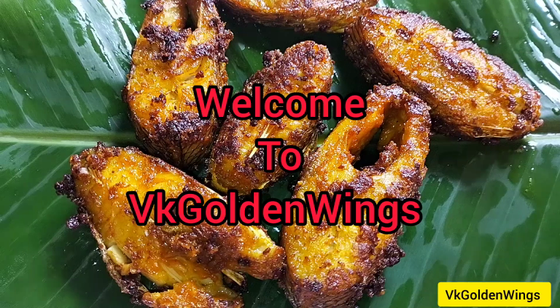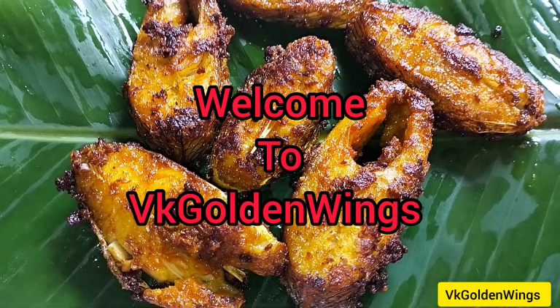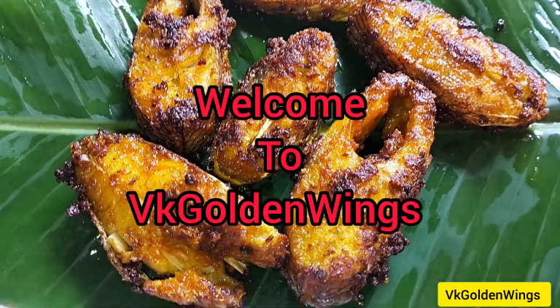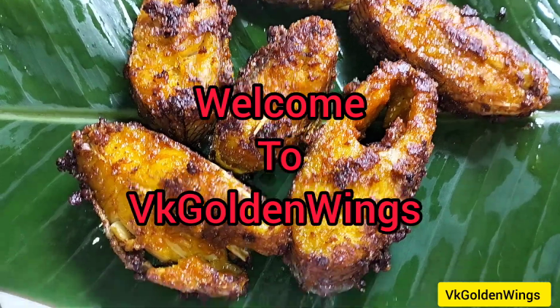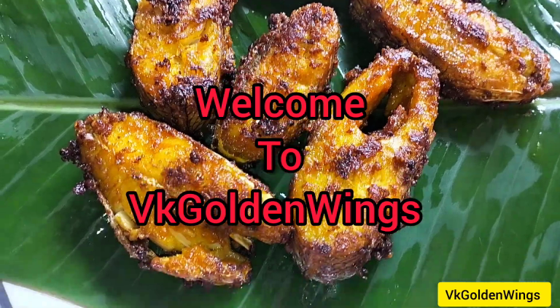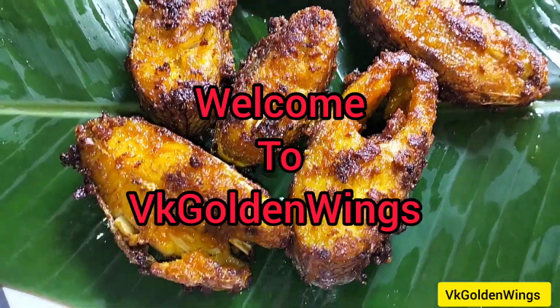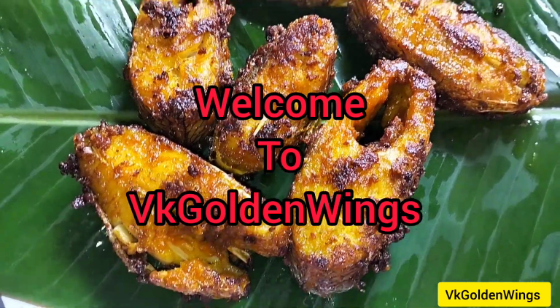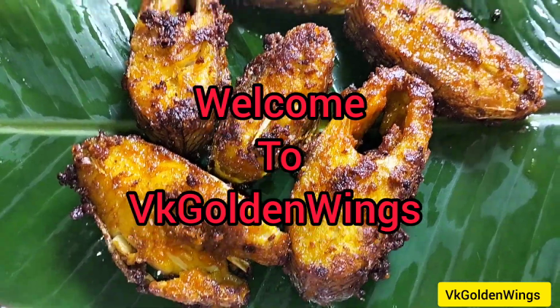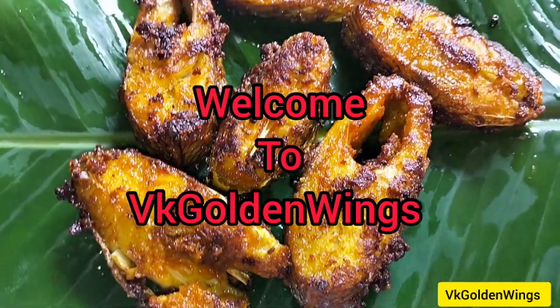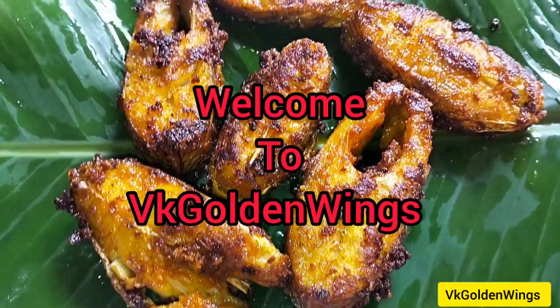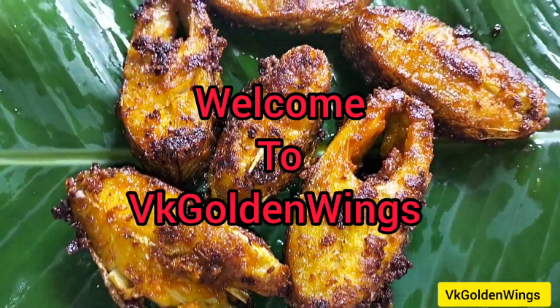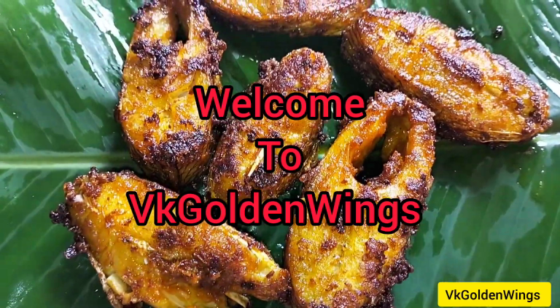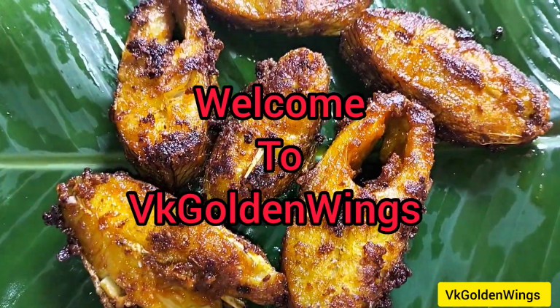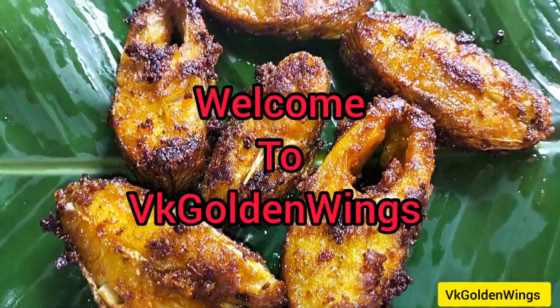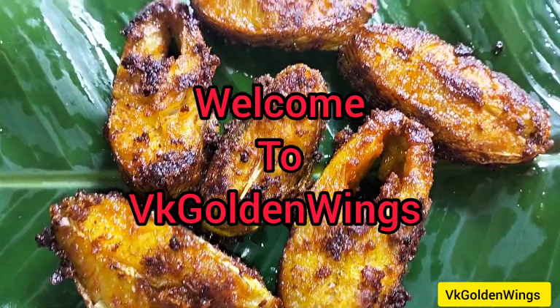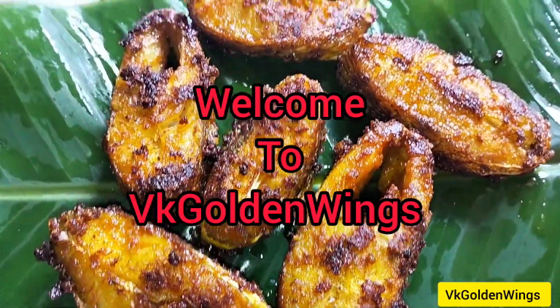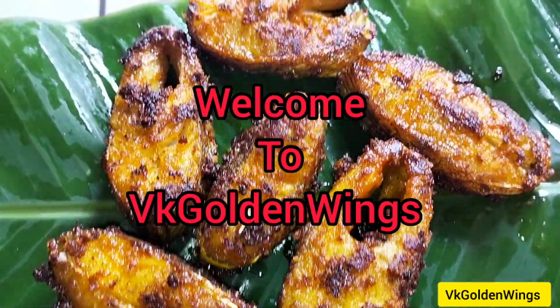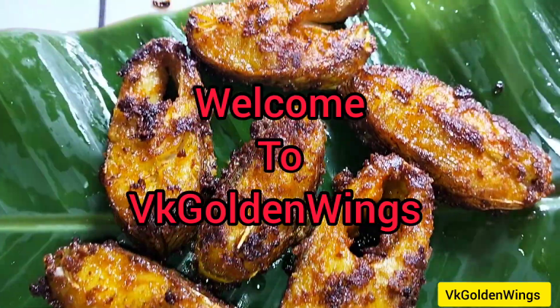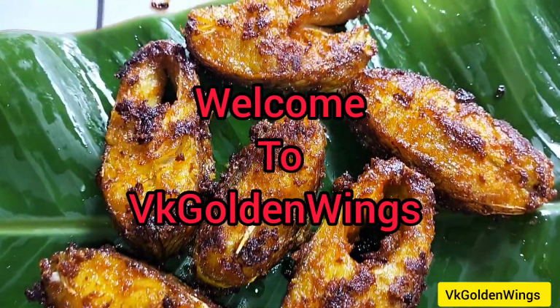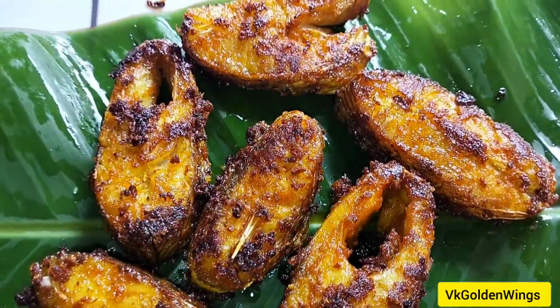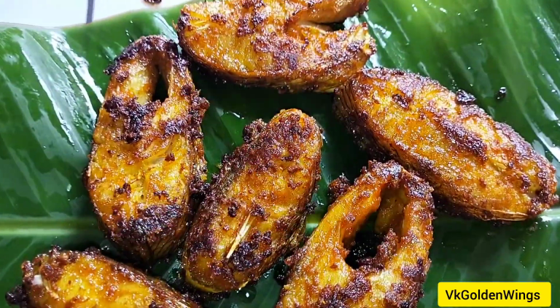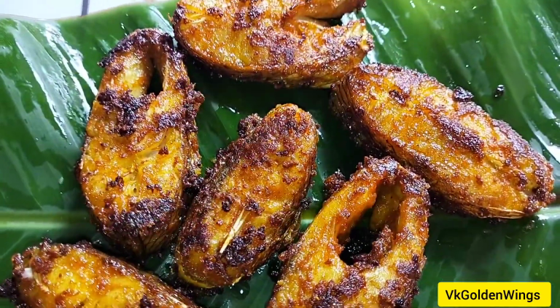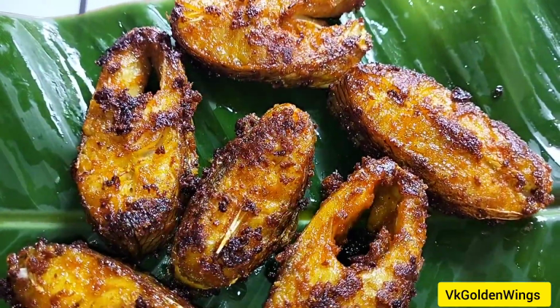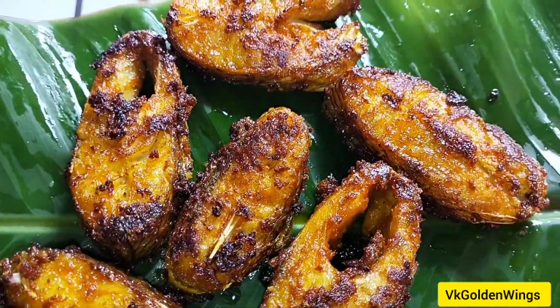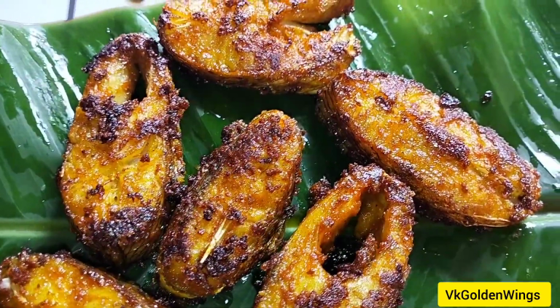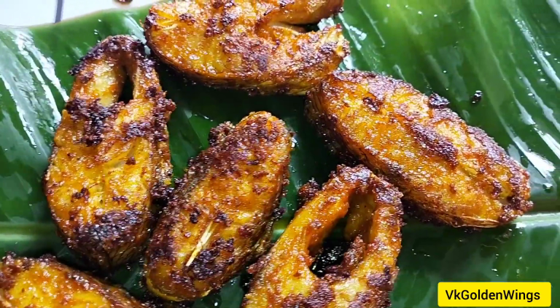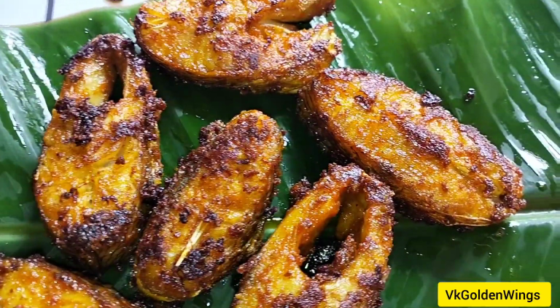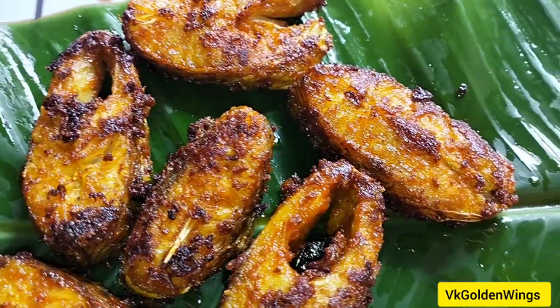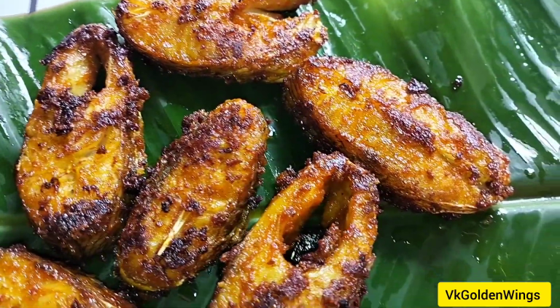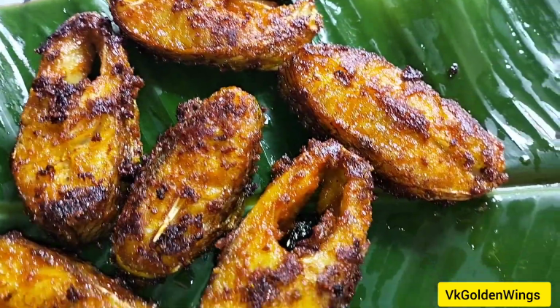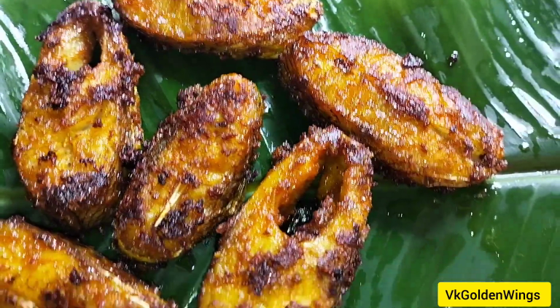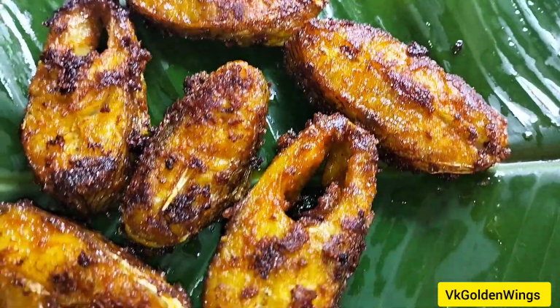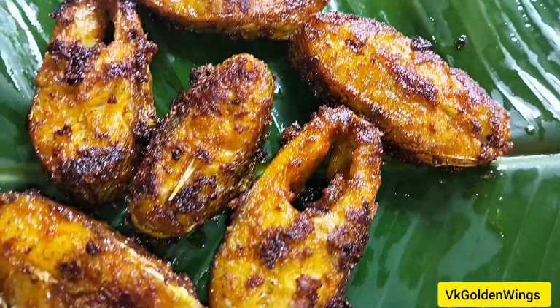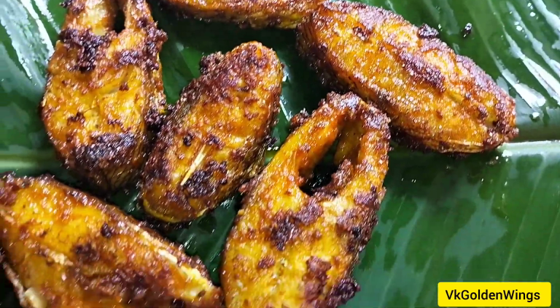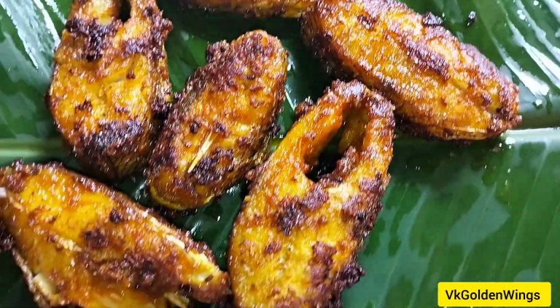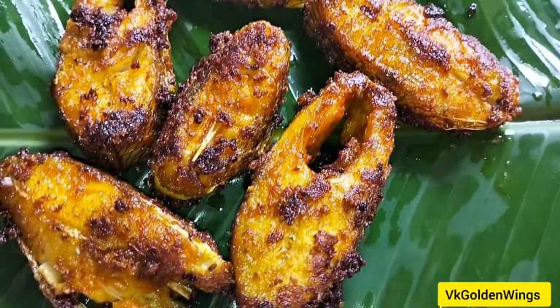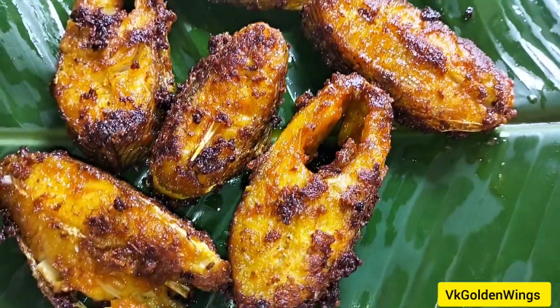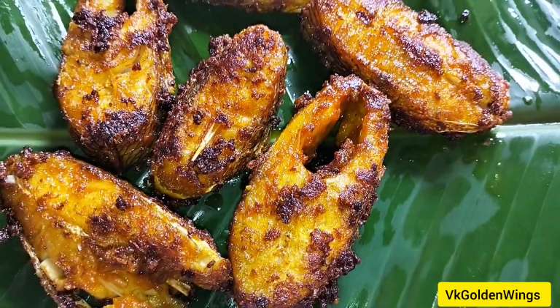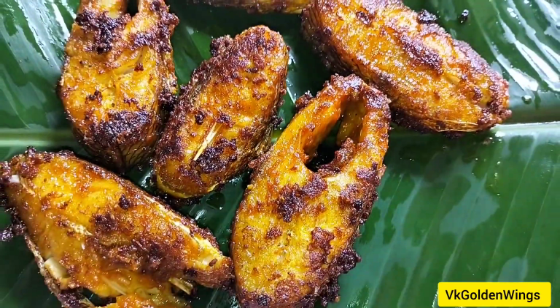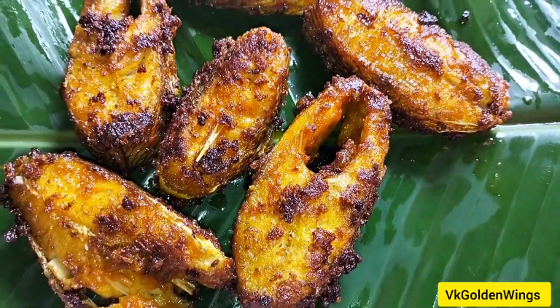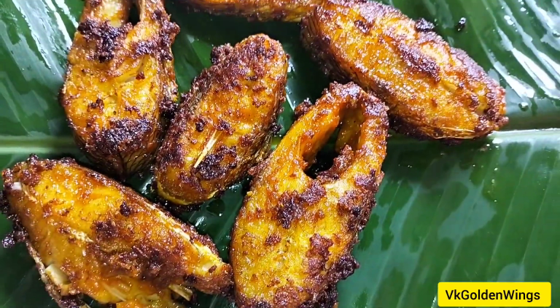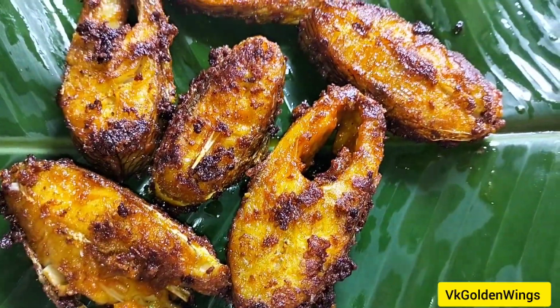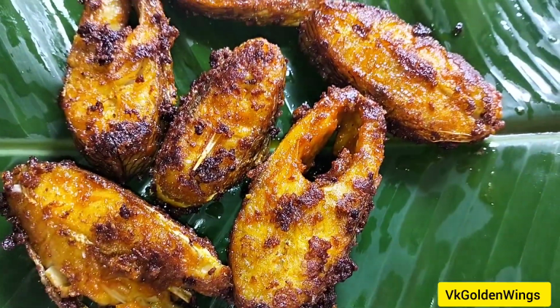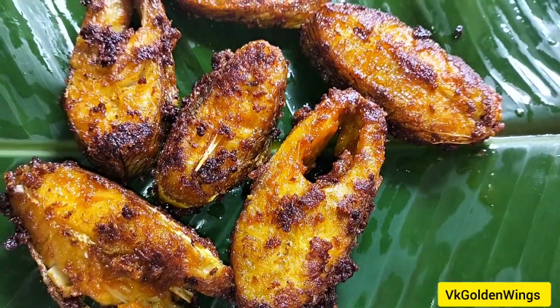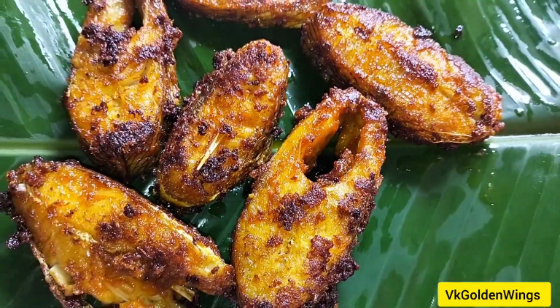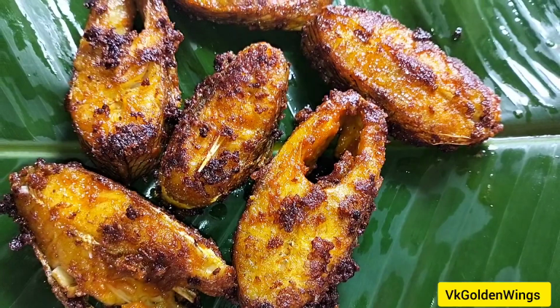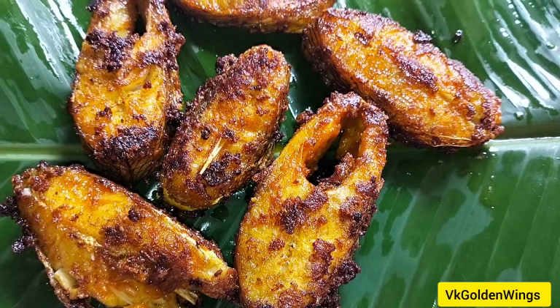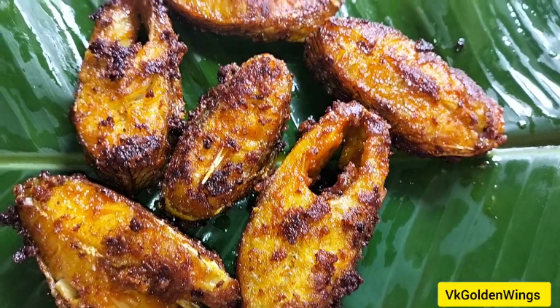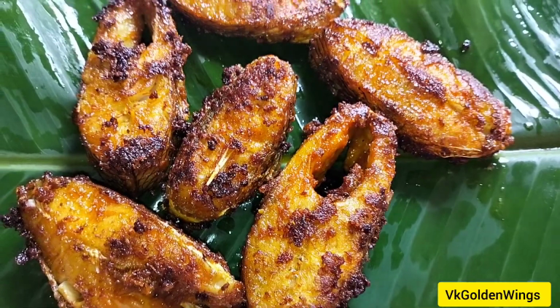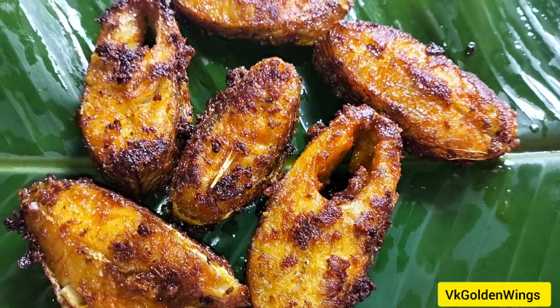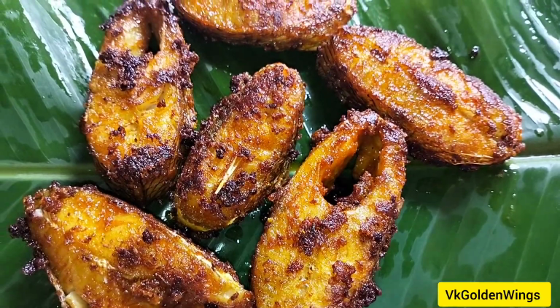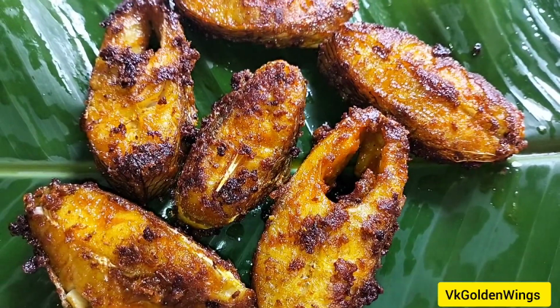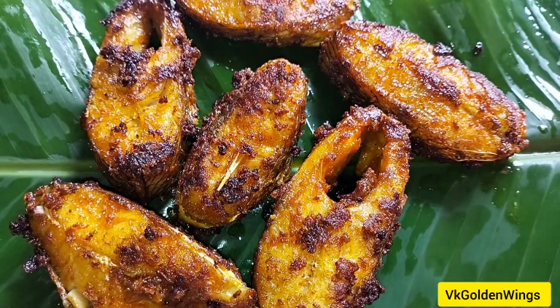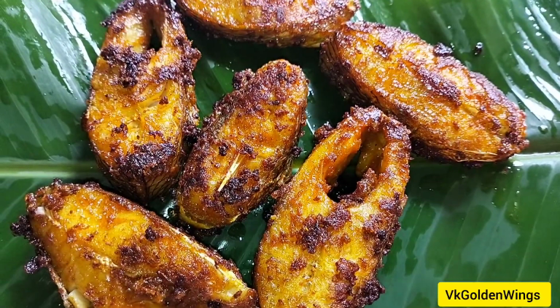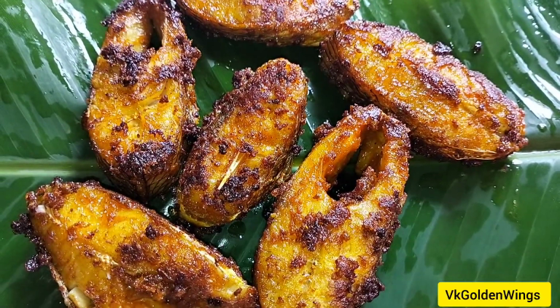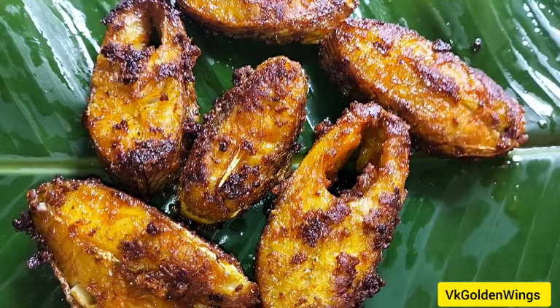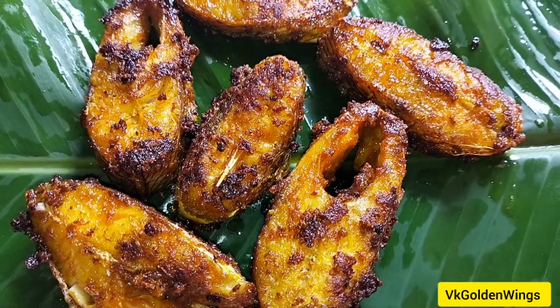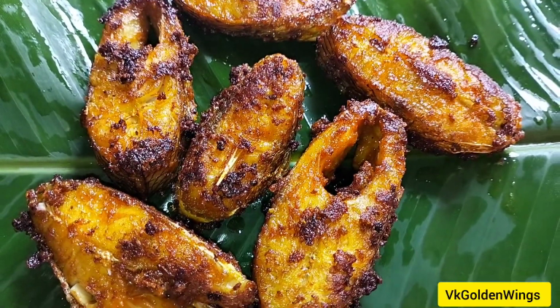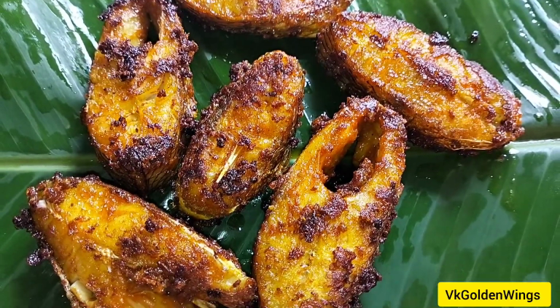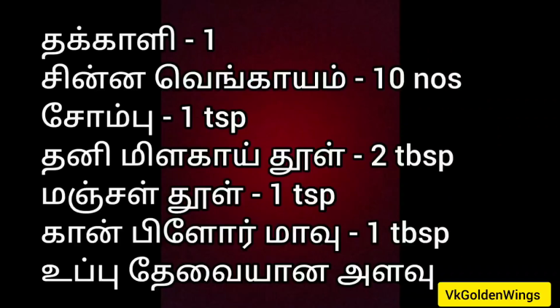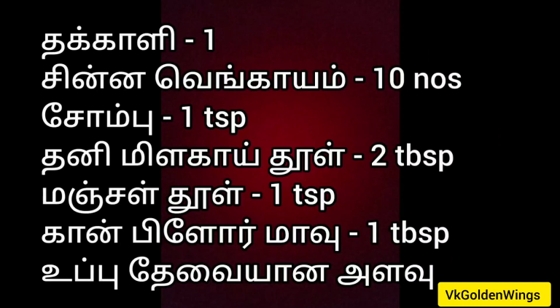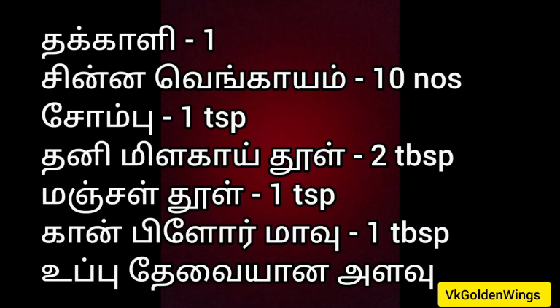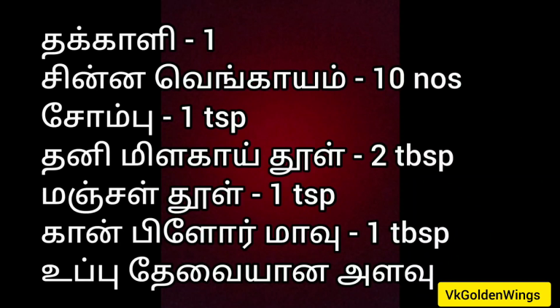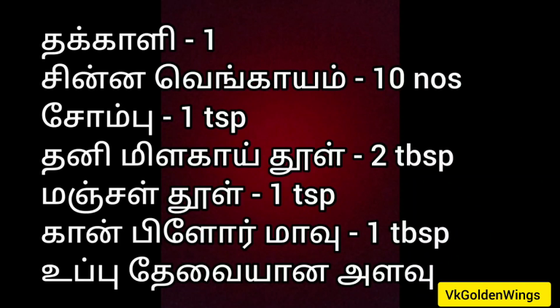Welcome to WK Golden Wings Channel. You can make a fish fry like this. Take a look at the ingredients in the display.